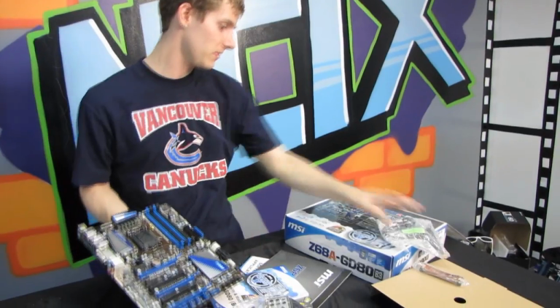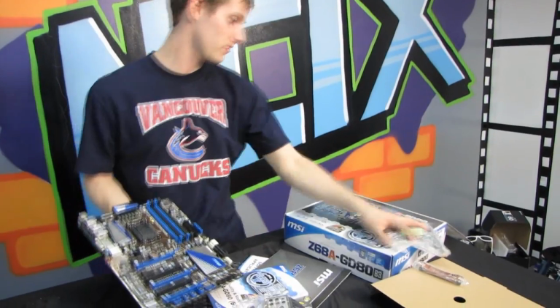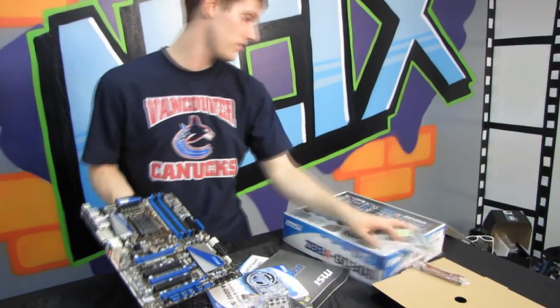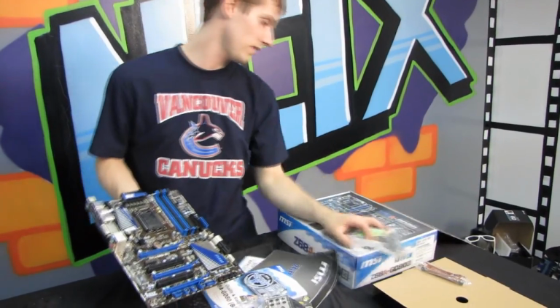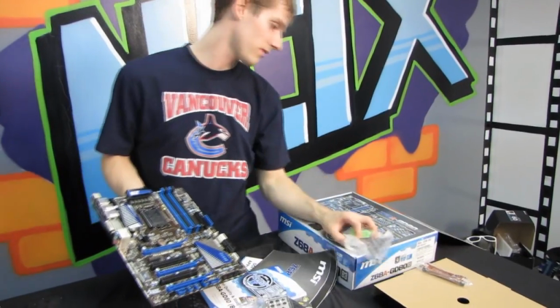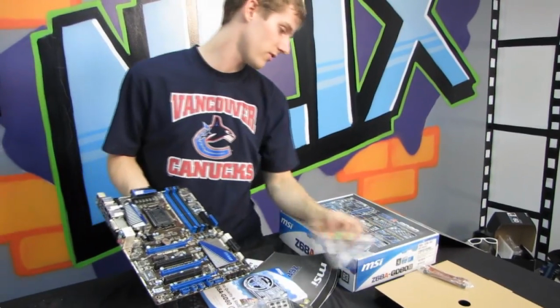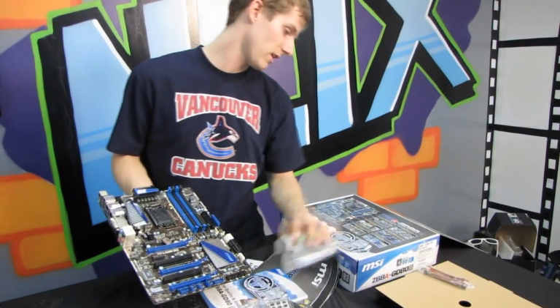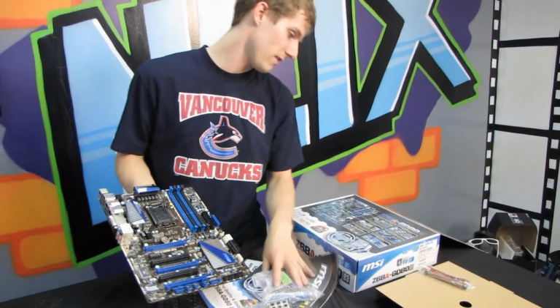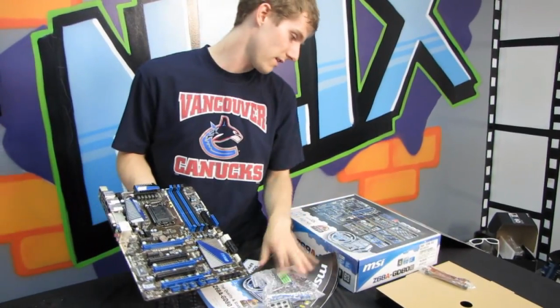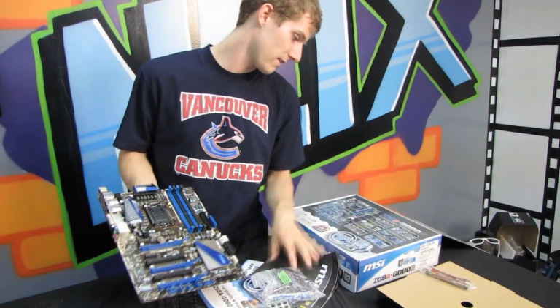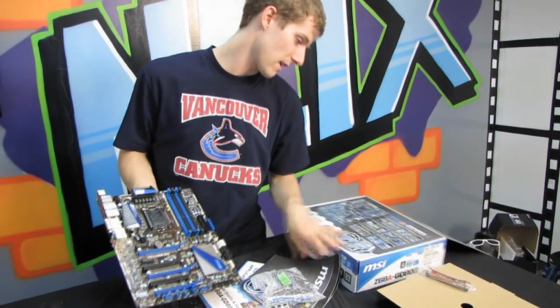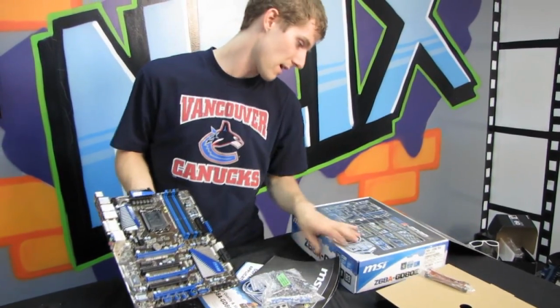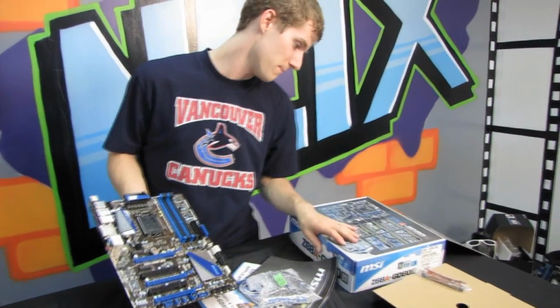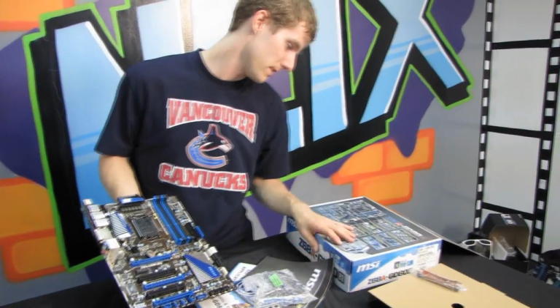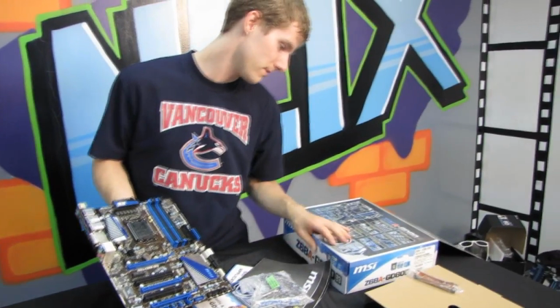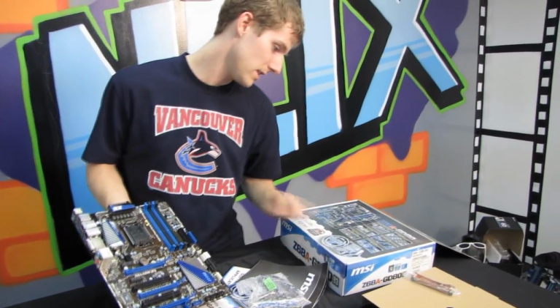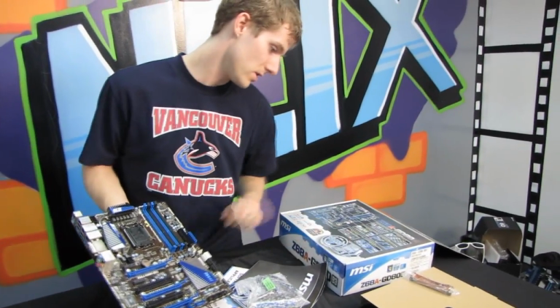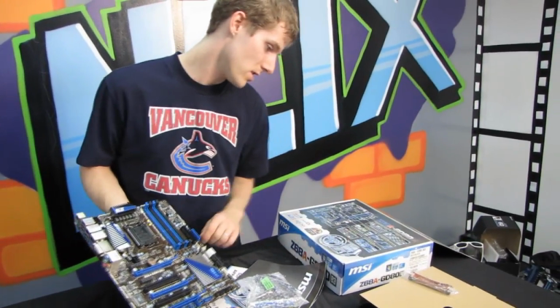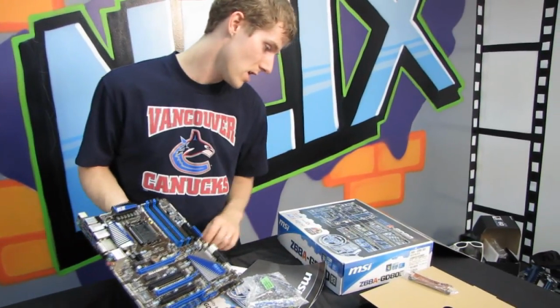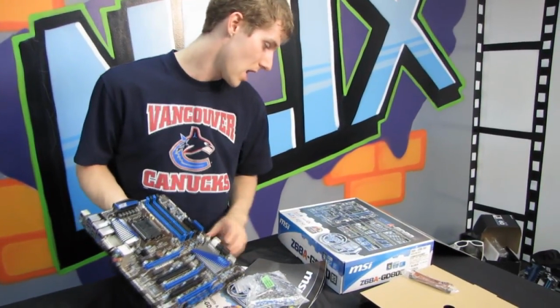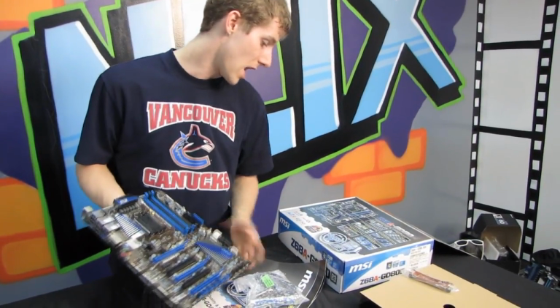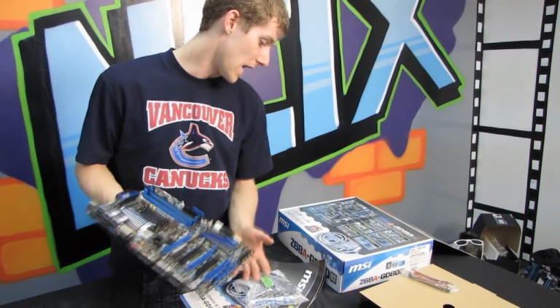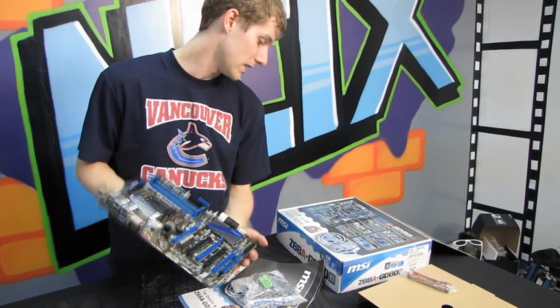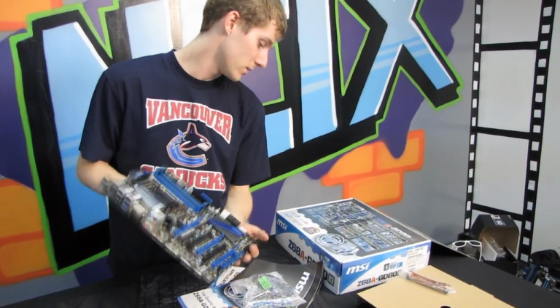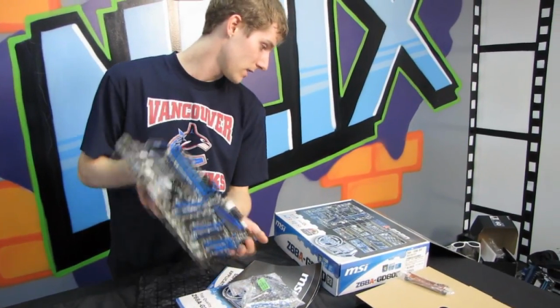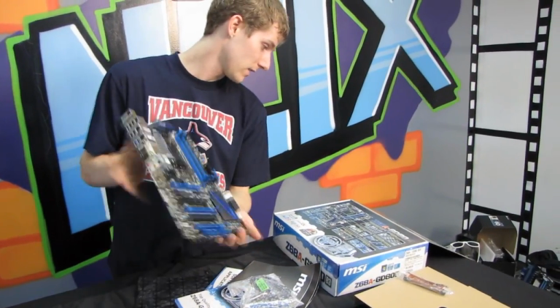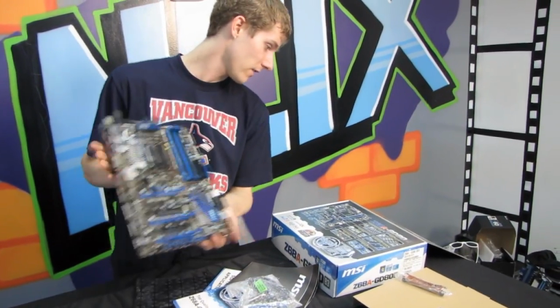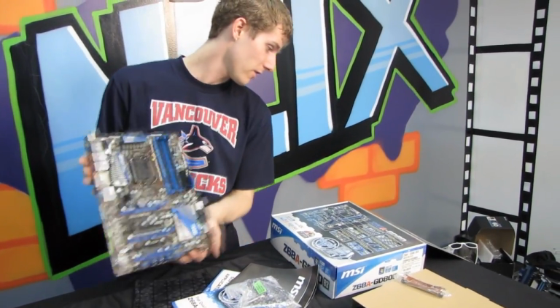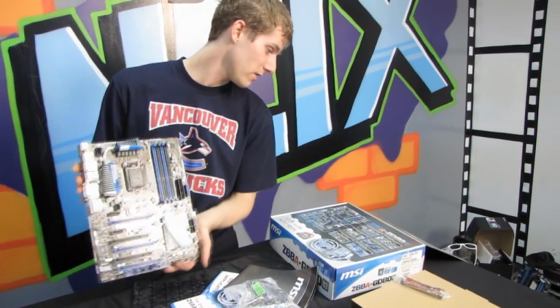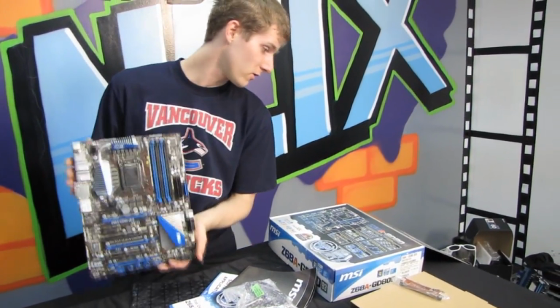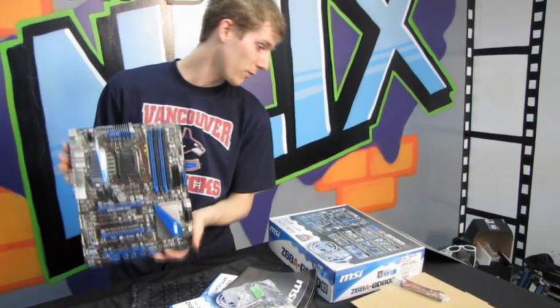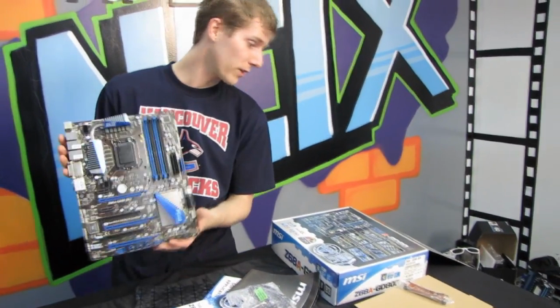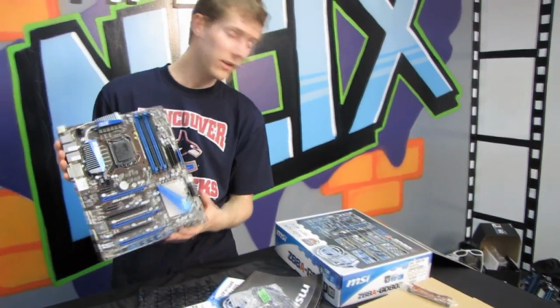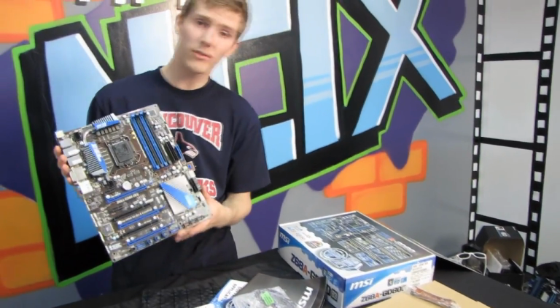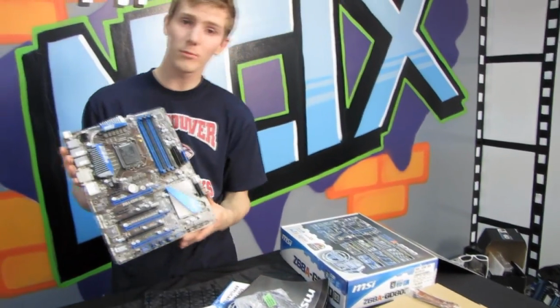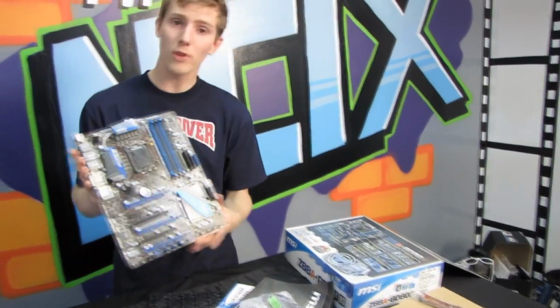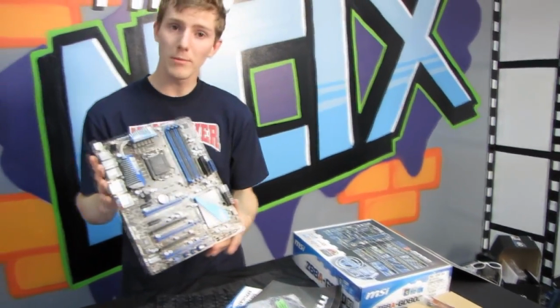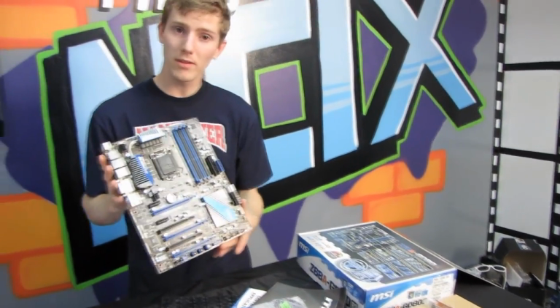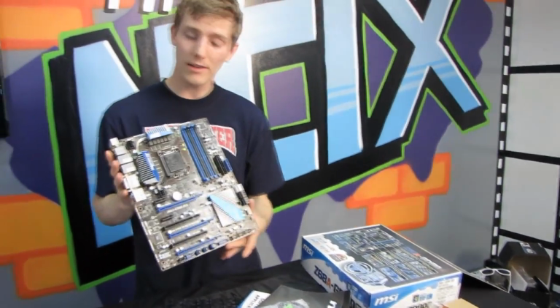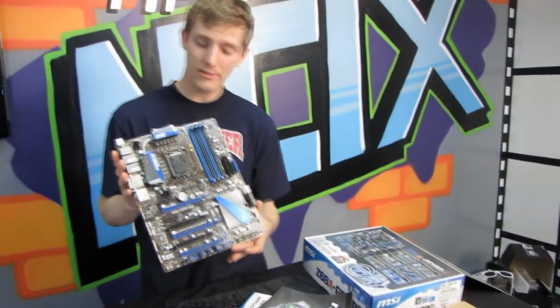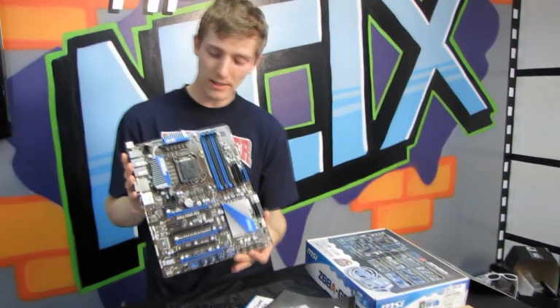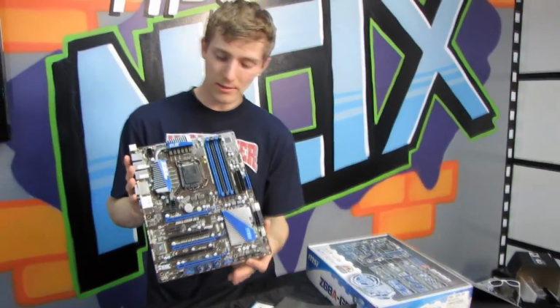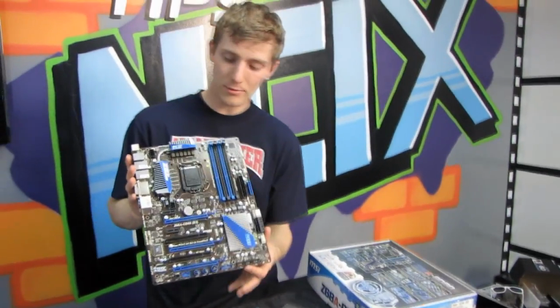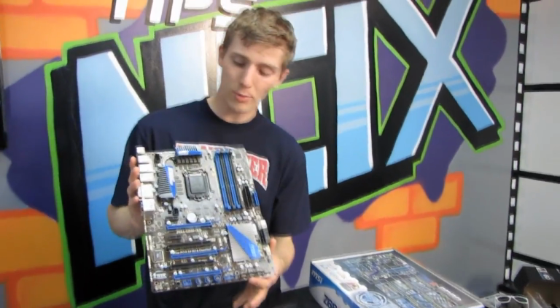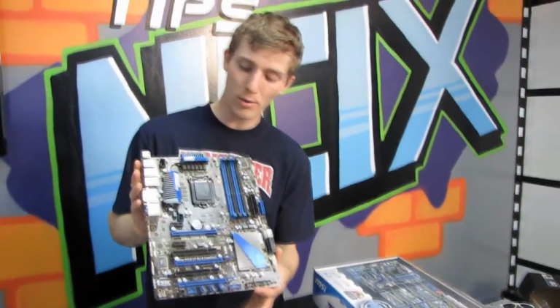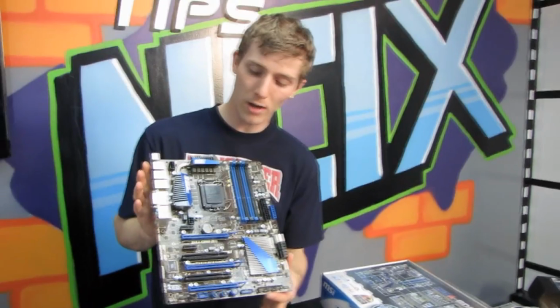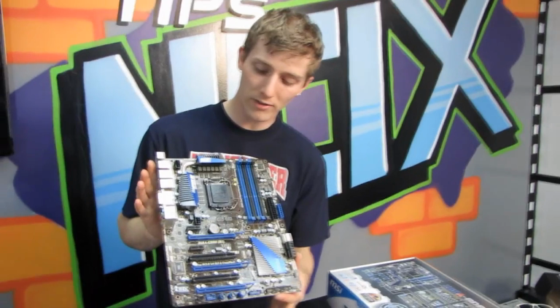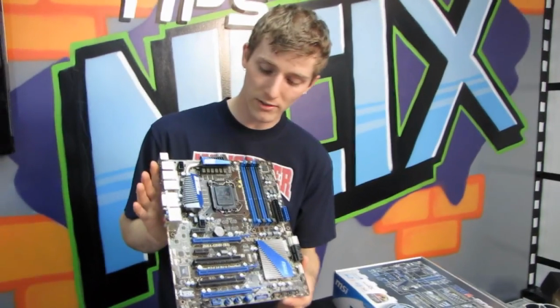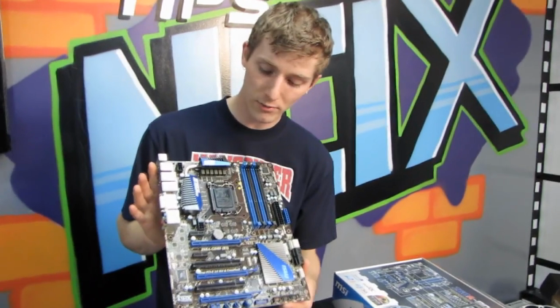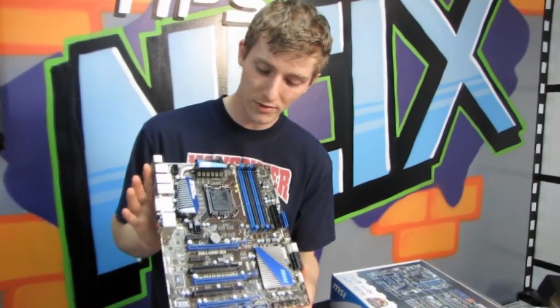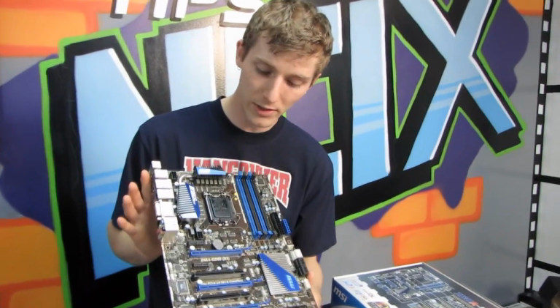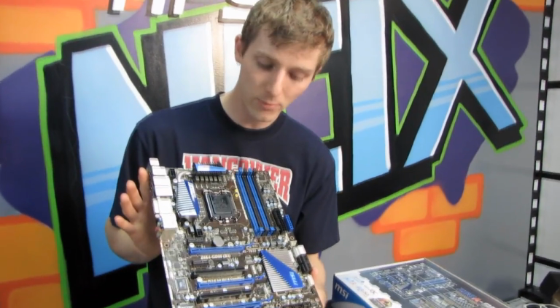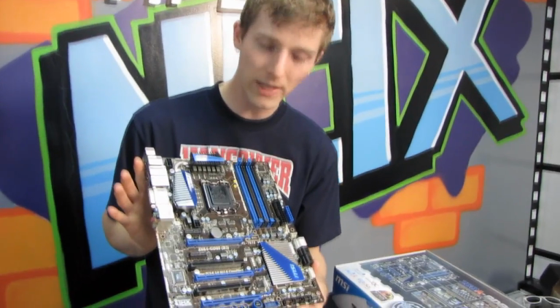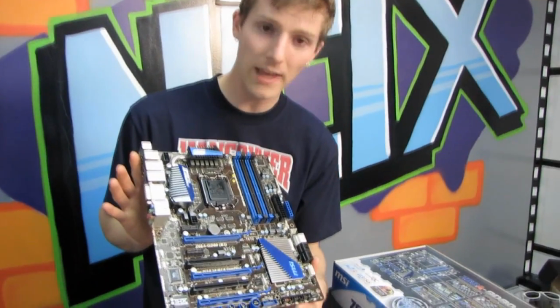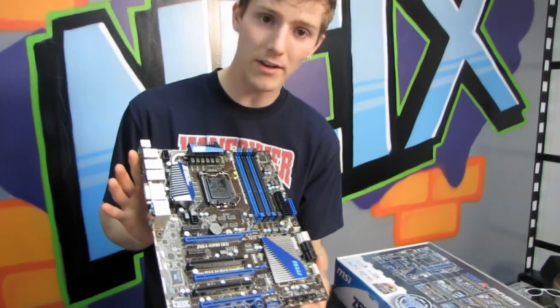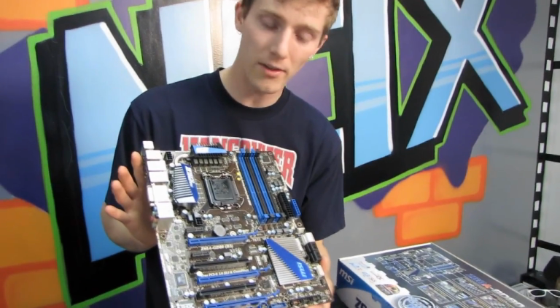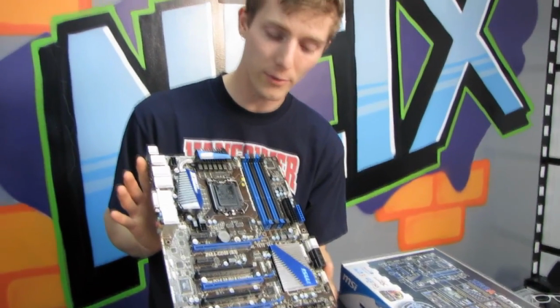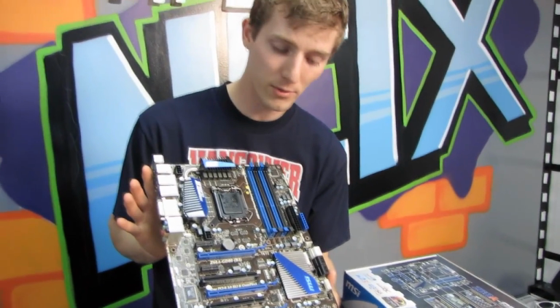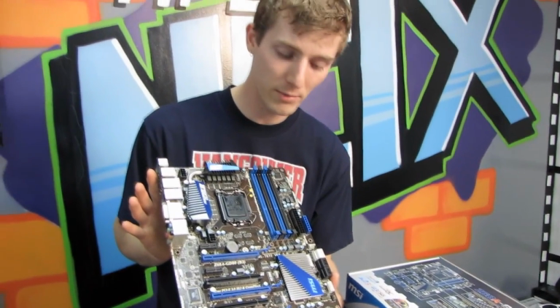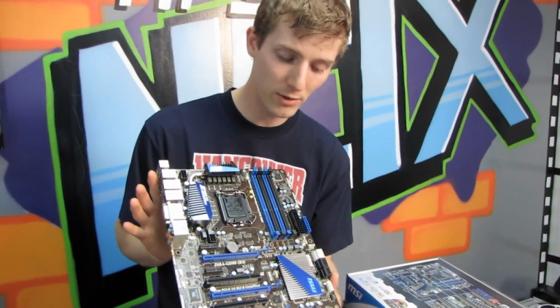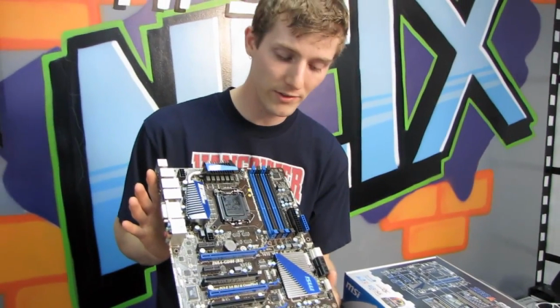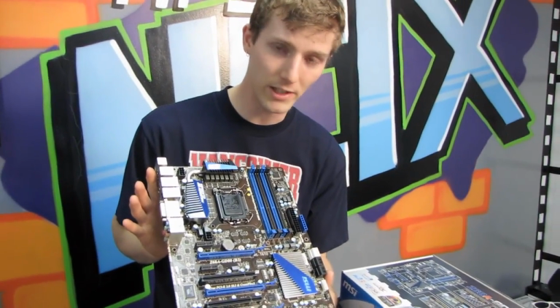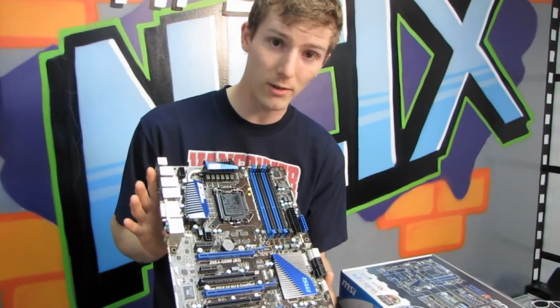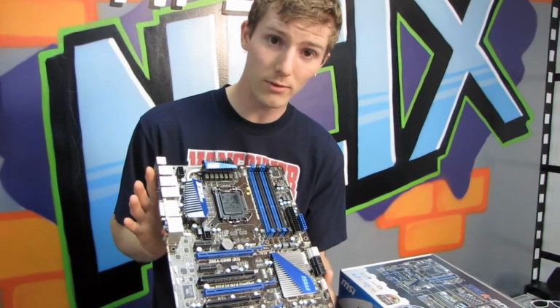Let me just see if there's anything that I missed here — I don't think there is. Don't forget to subscribe to Linus Tech Tips for more unboxings, reviews, and other computer videos.